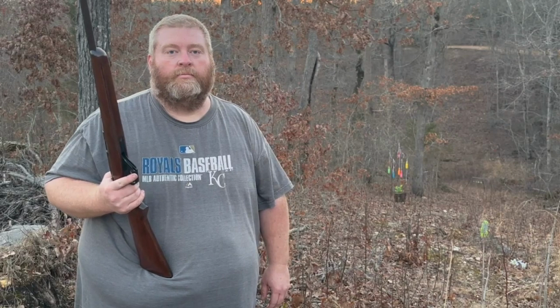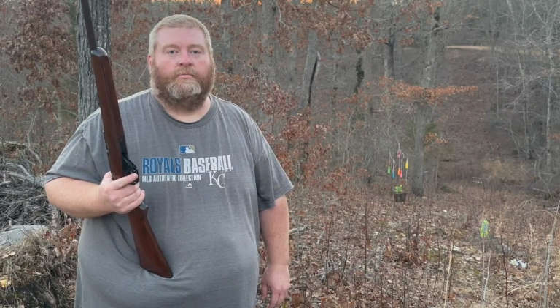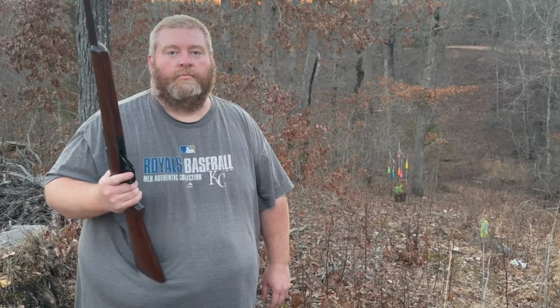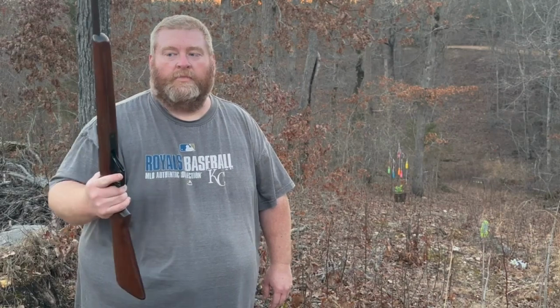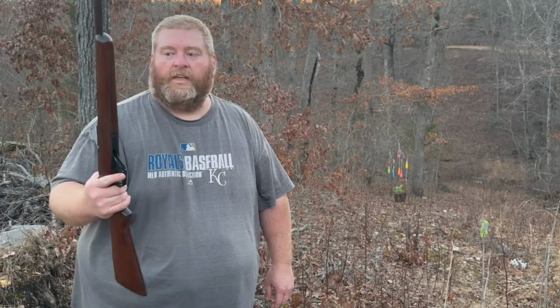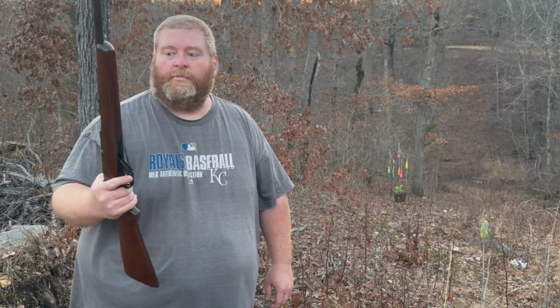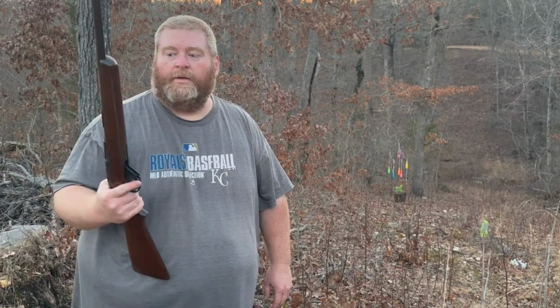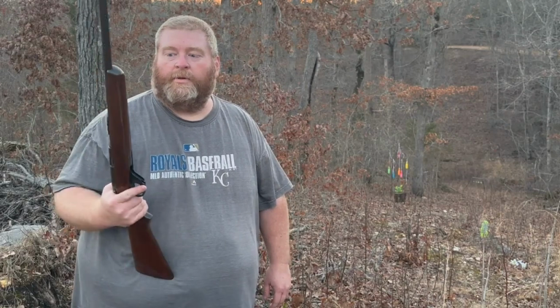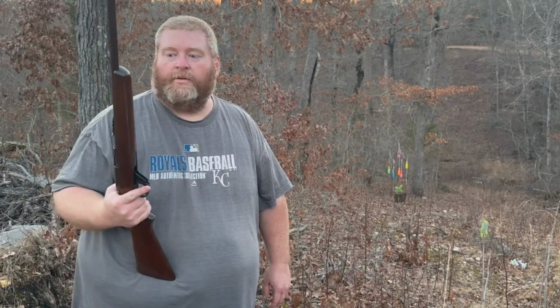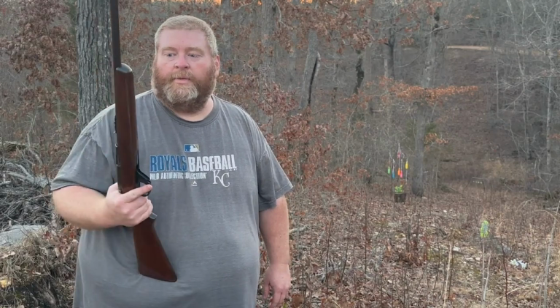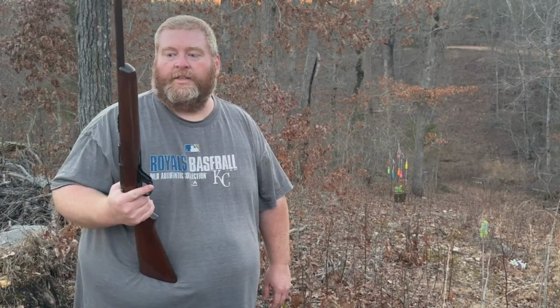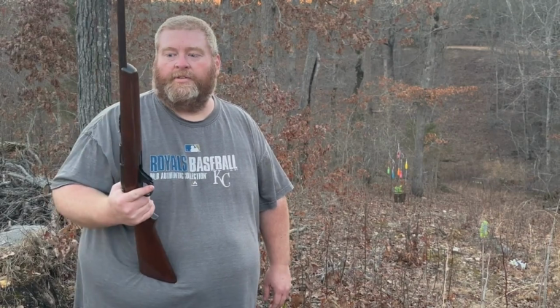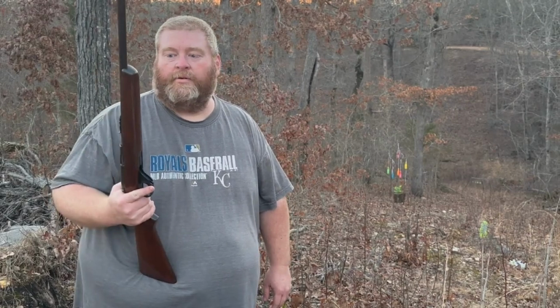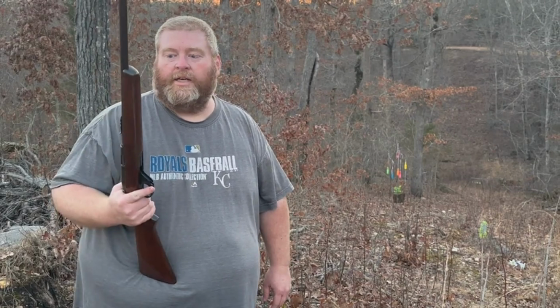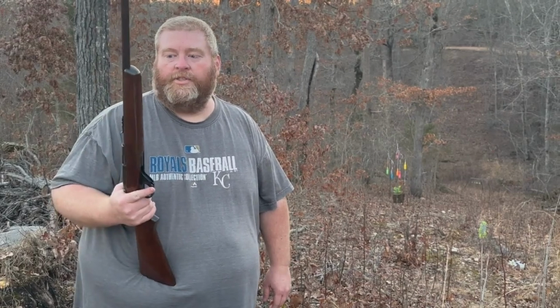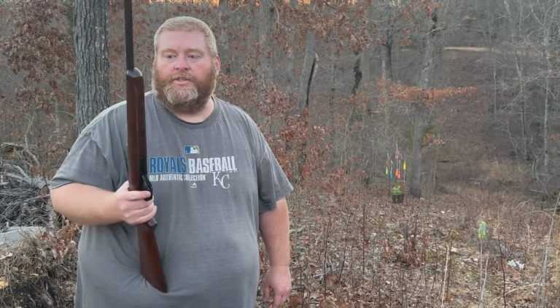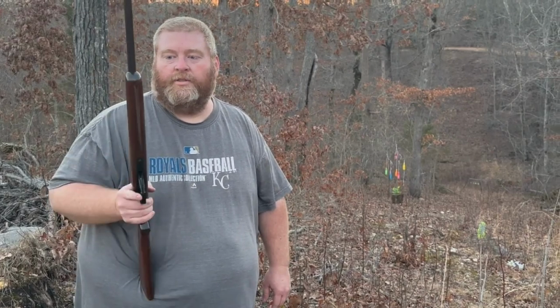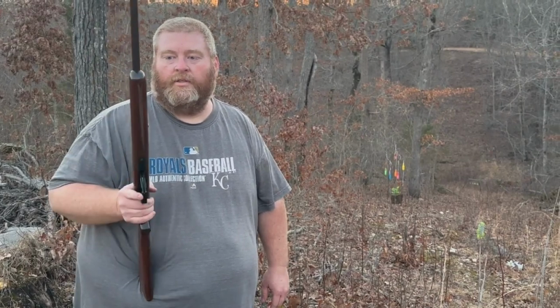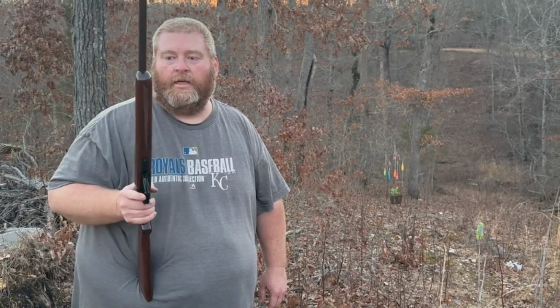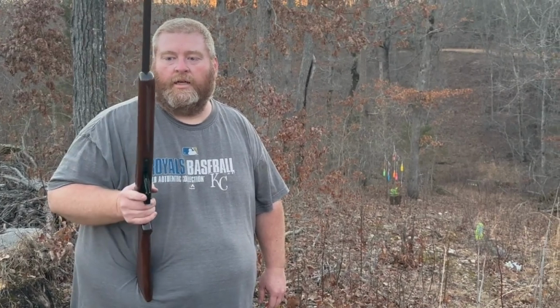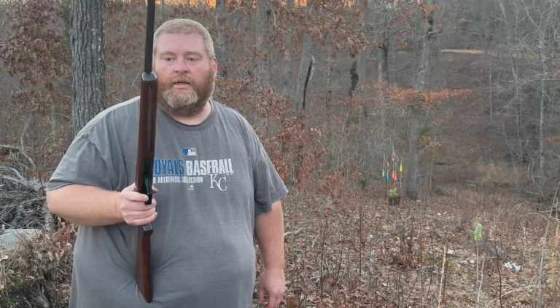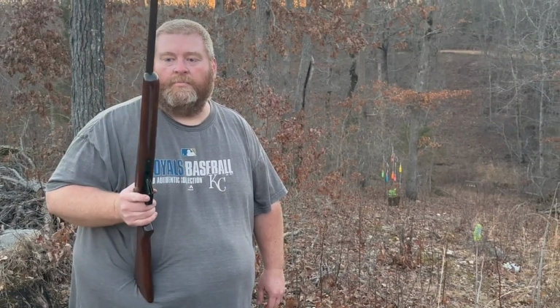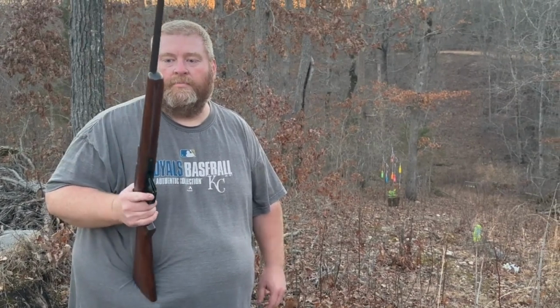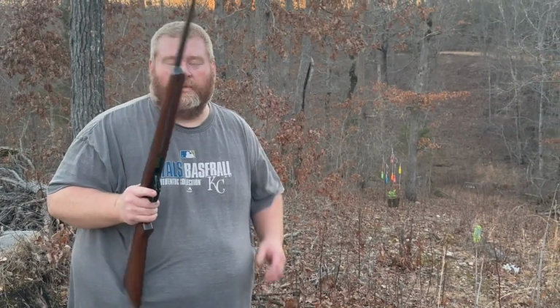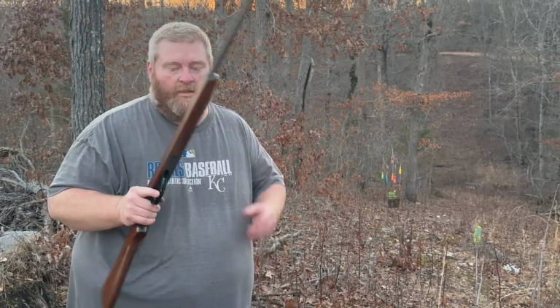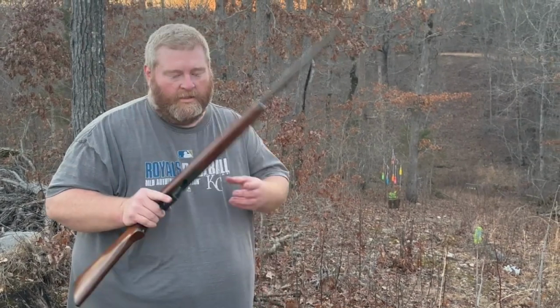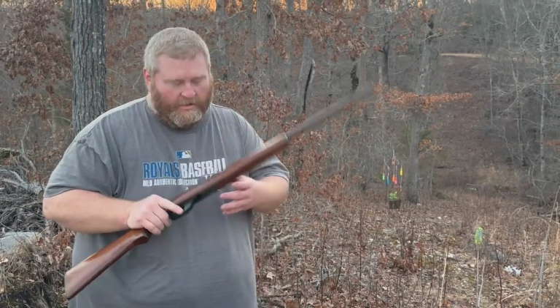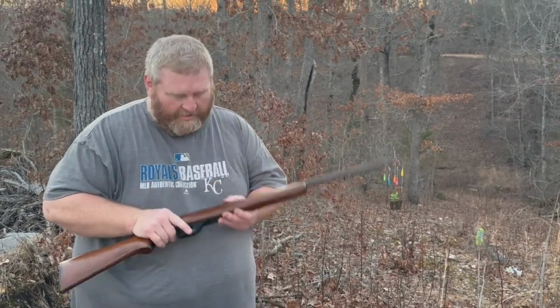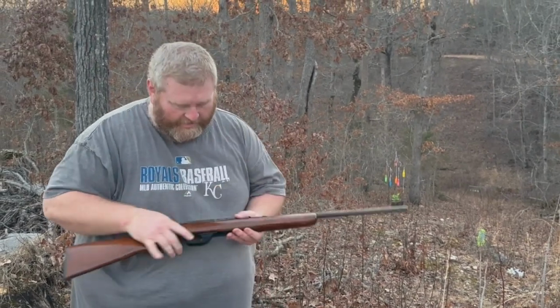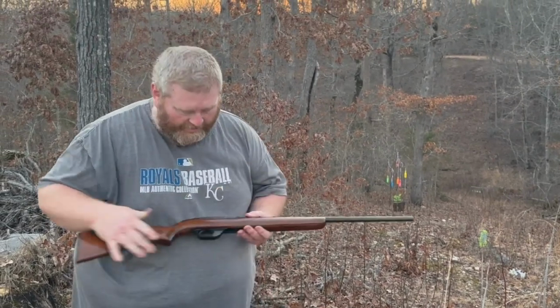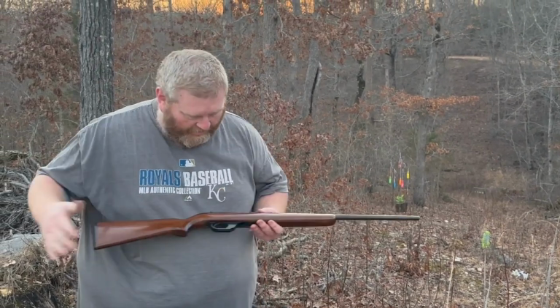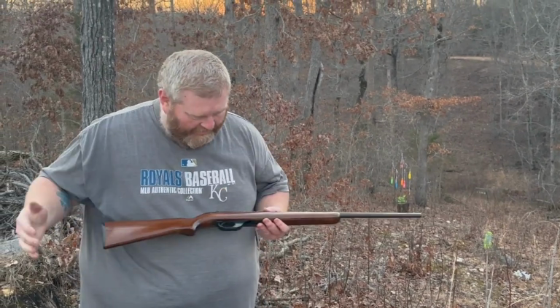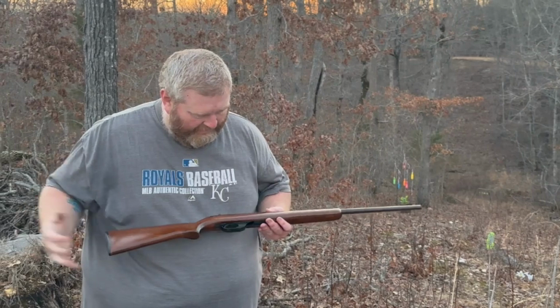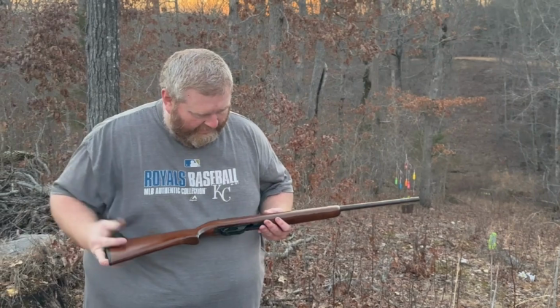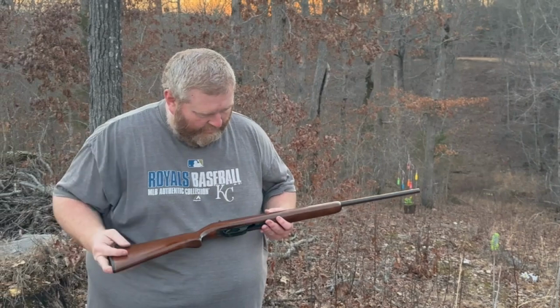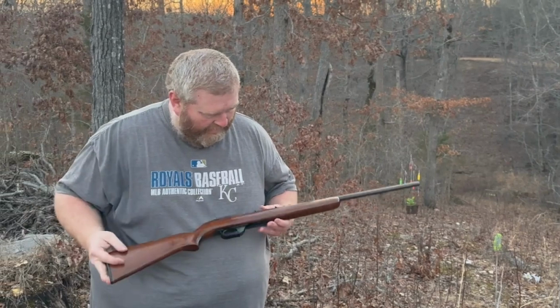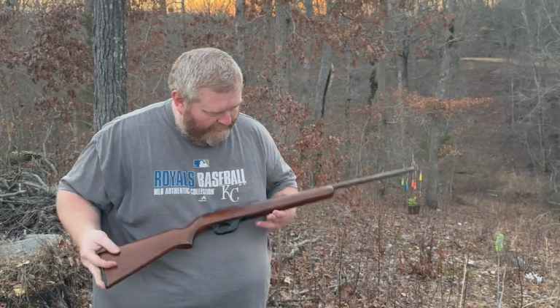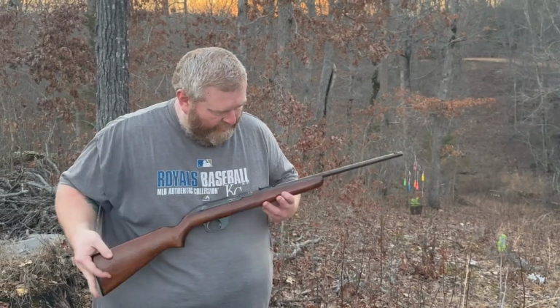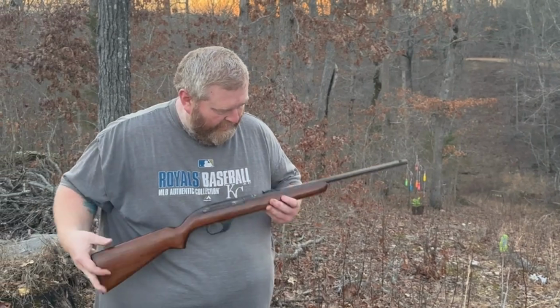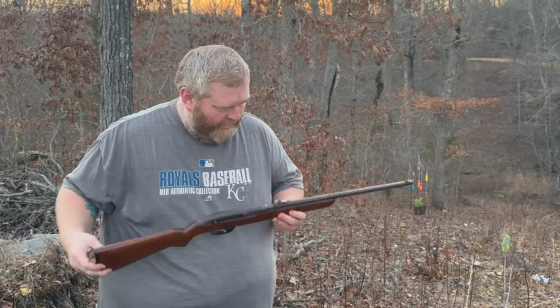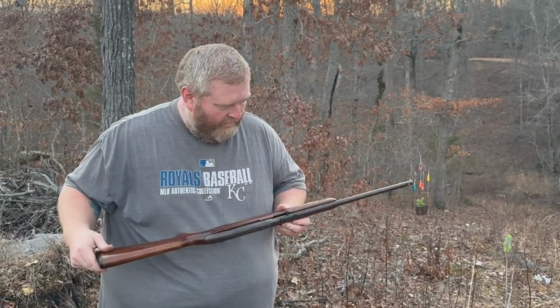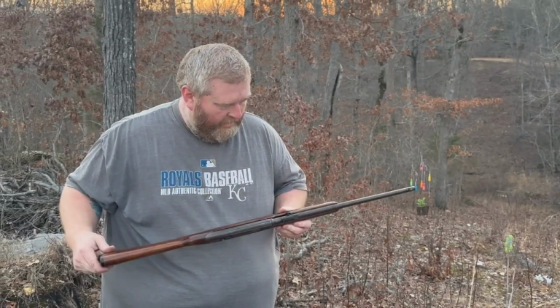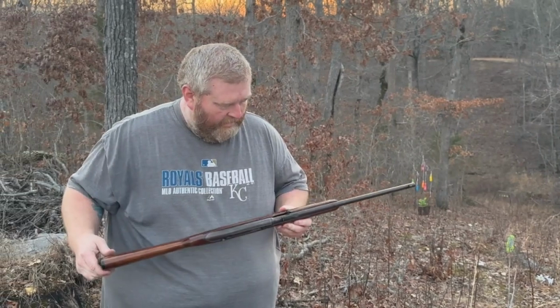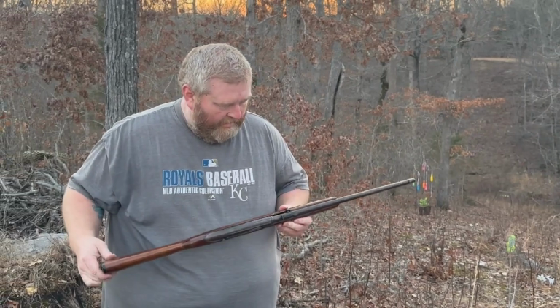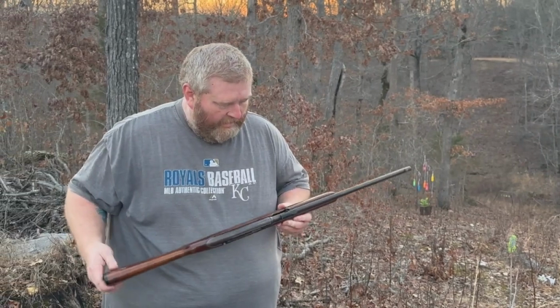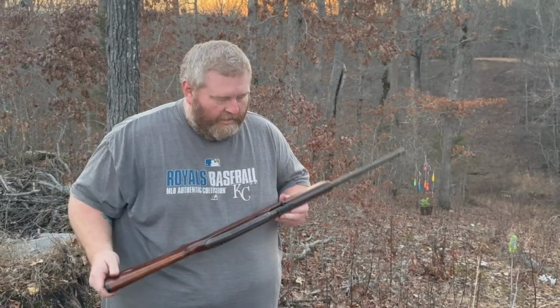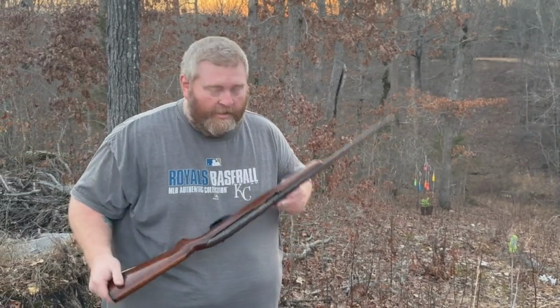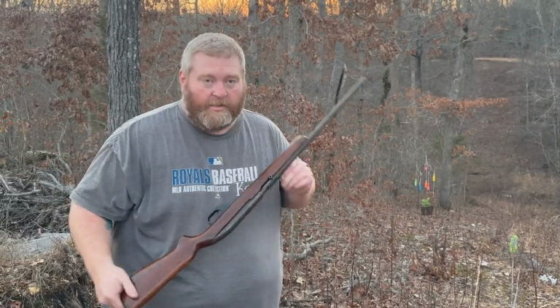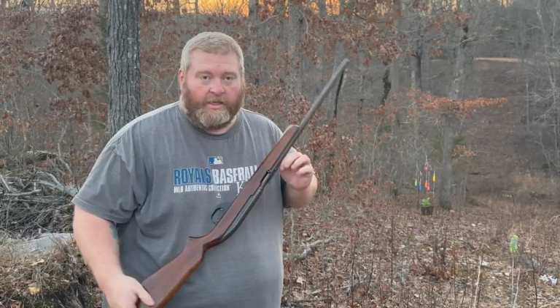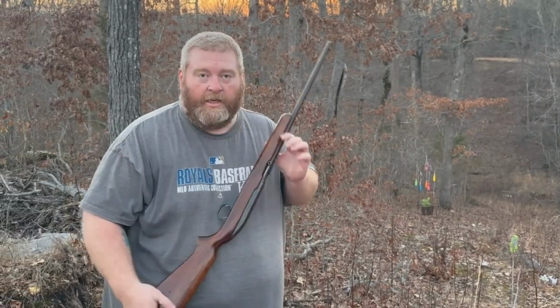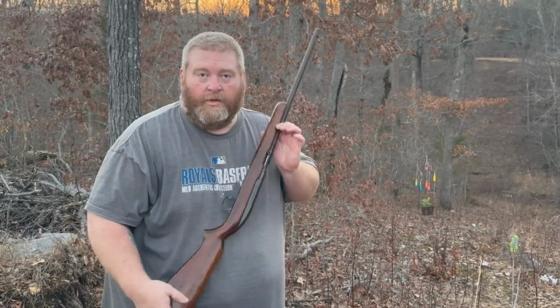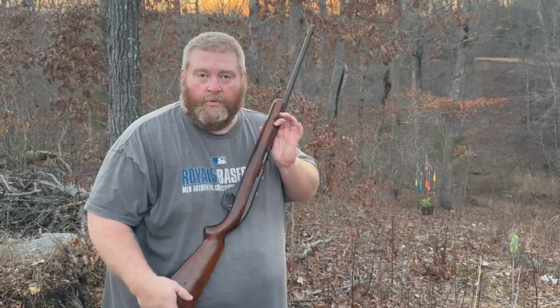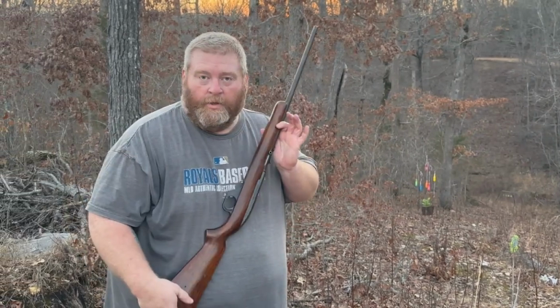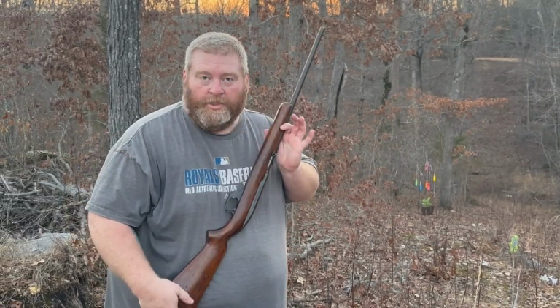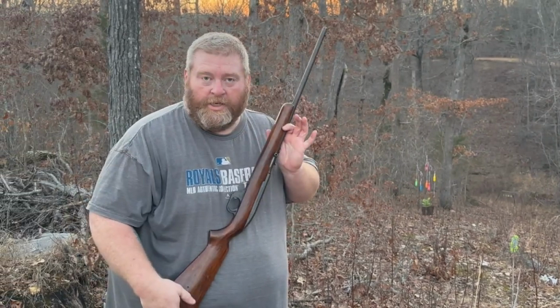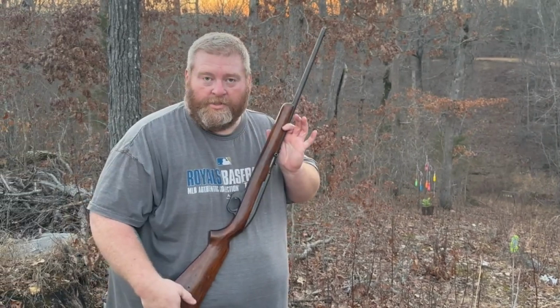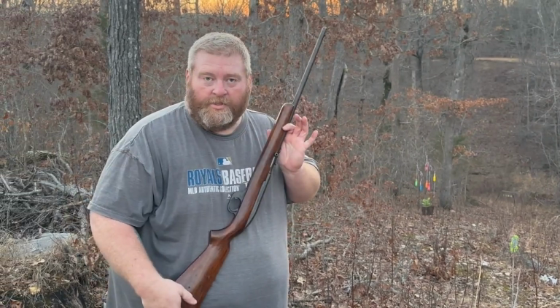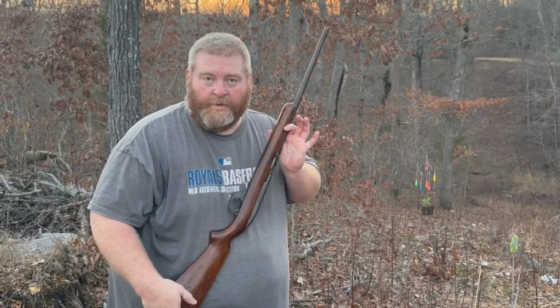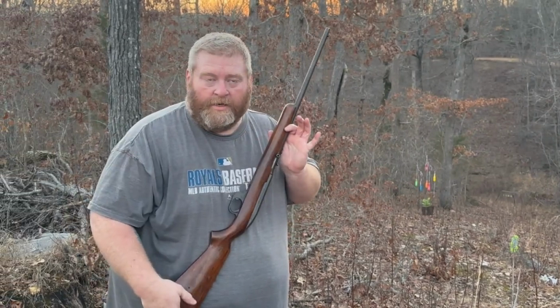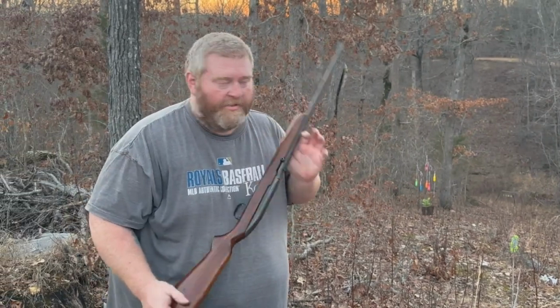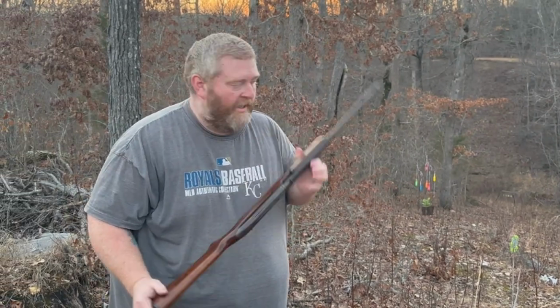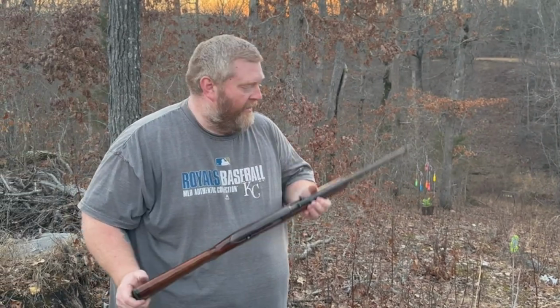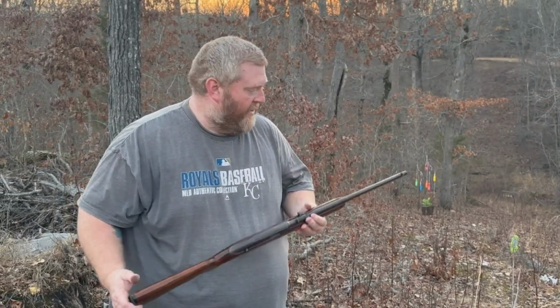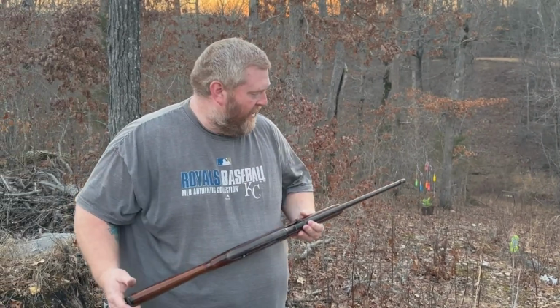Hey everybody, welcome back to the range. Another iconic rifle here — it's a Winchester Model 77.